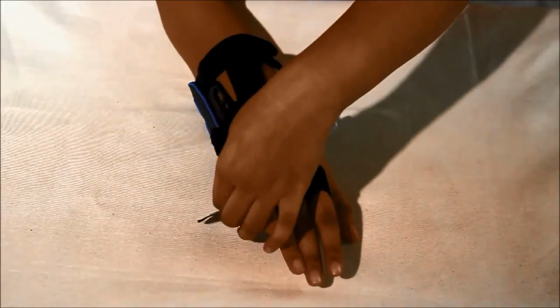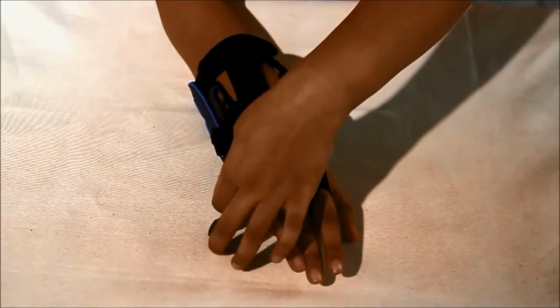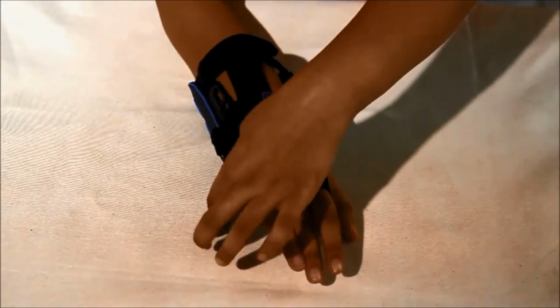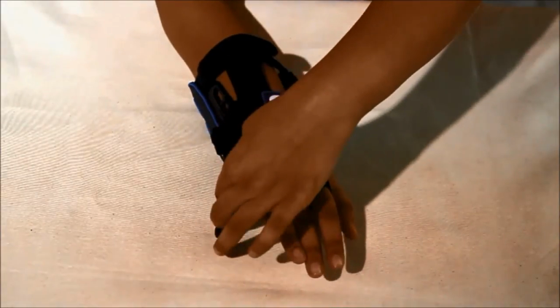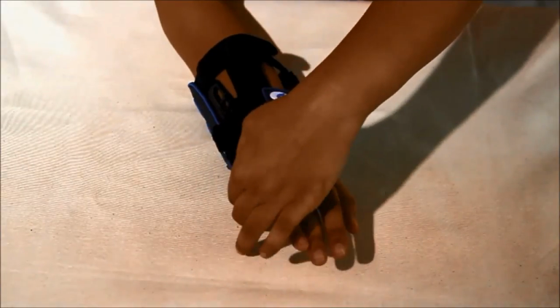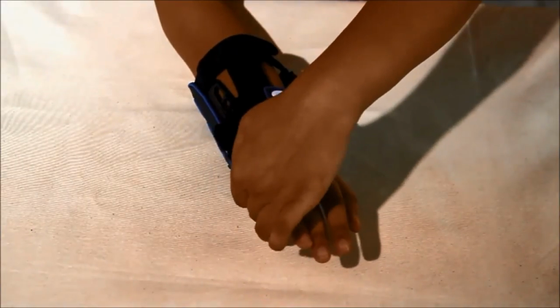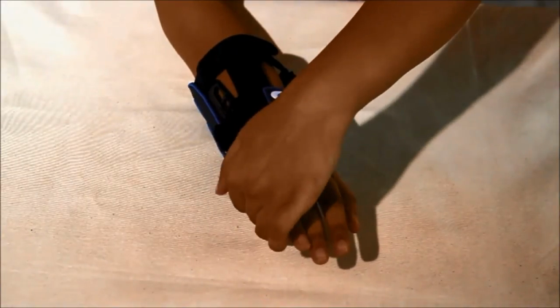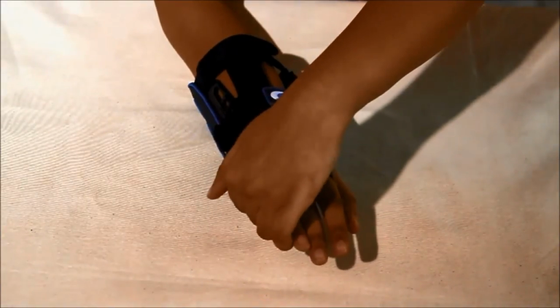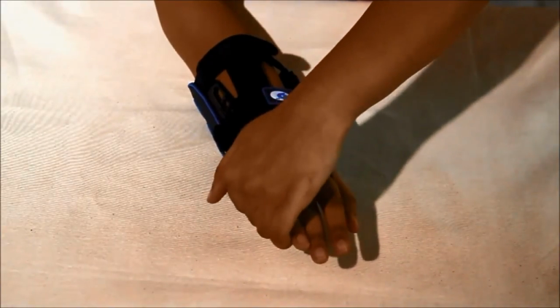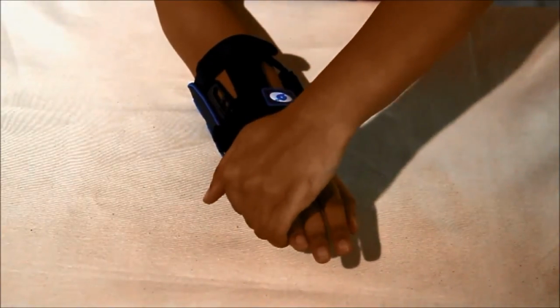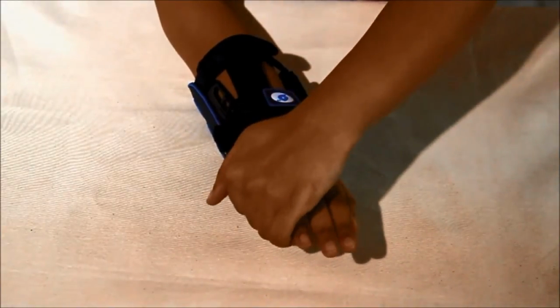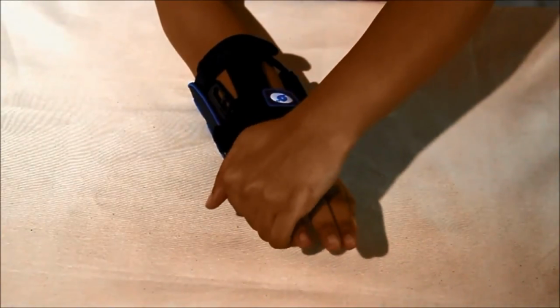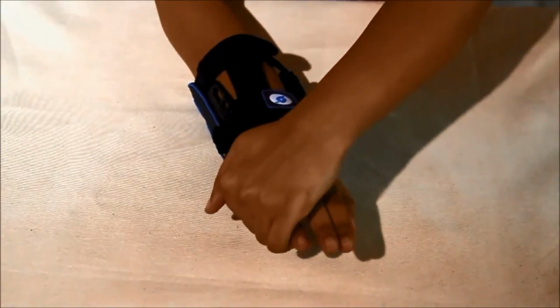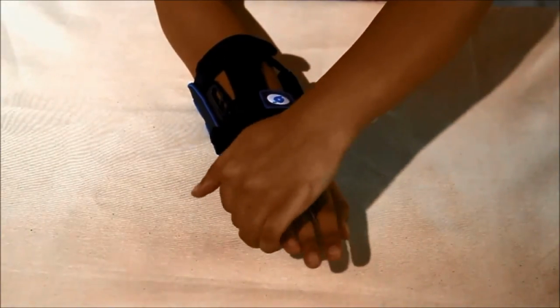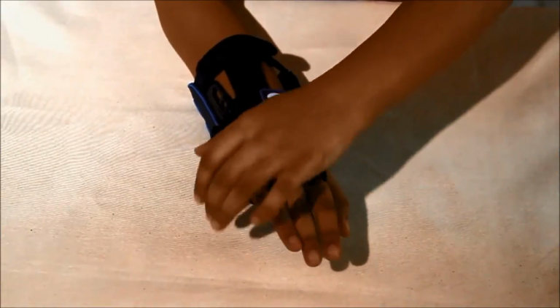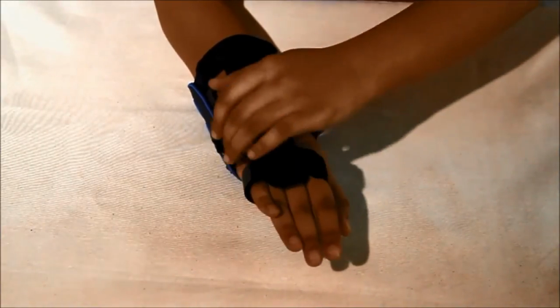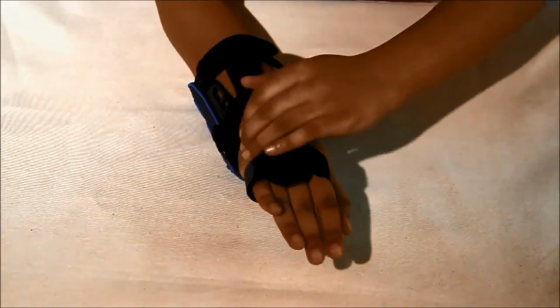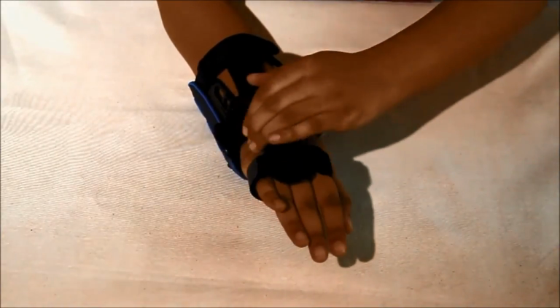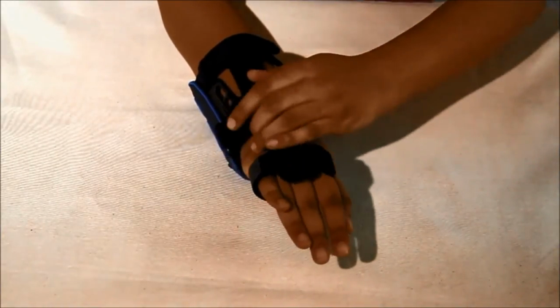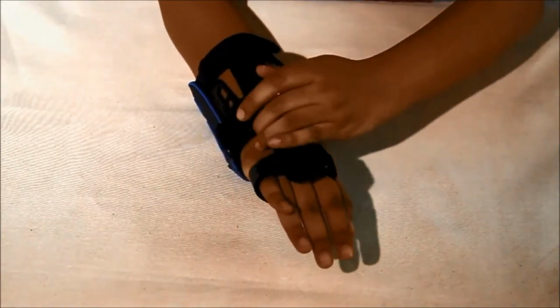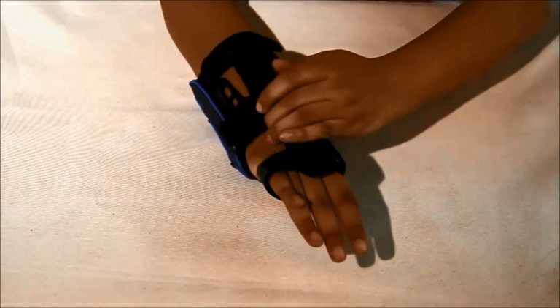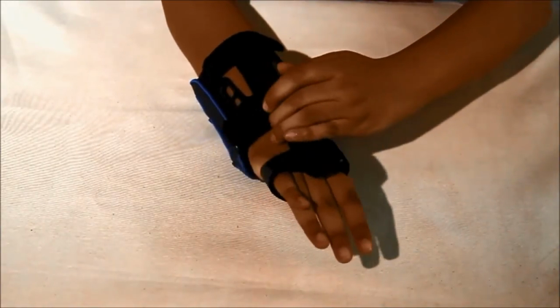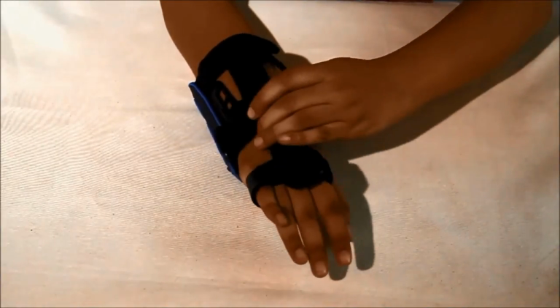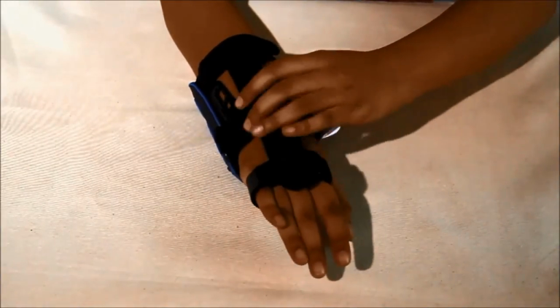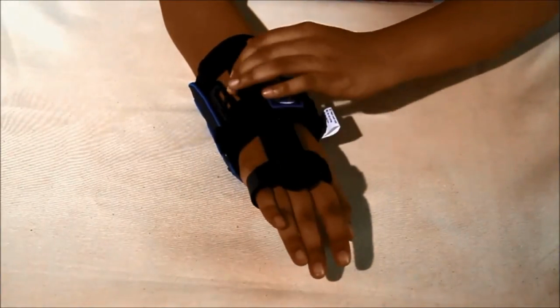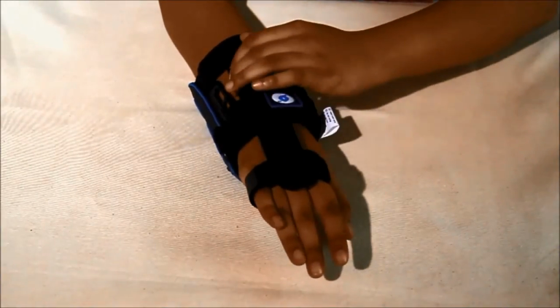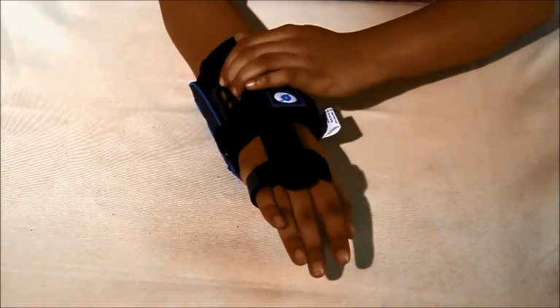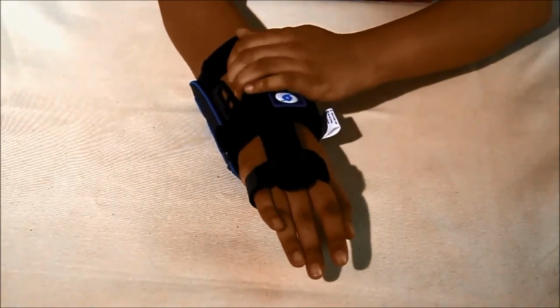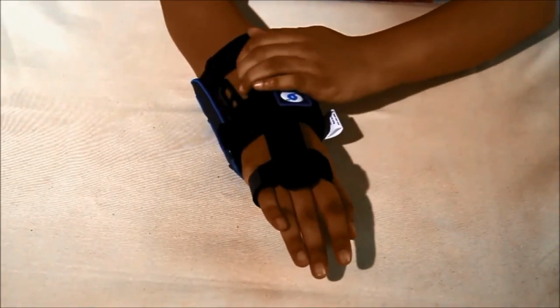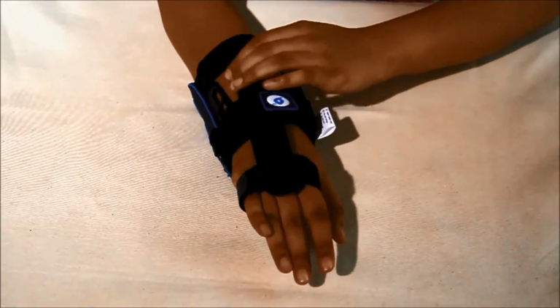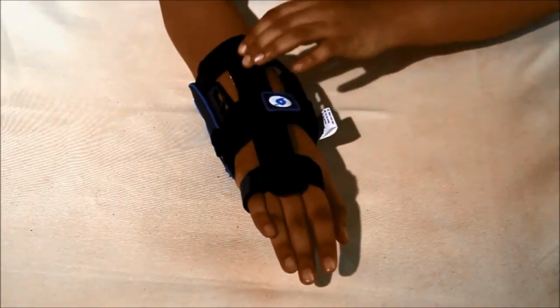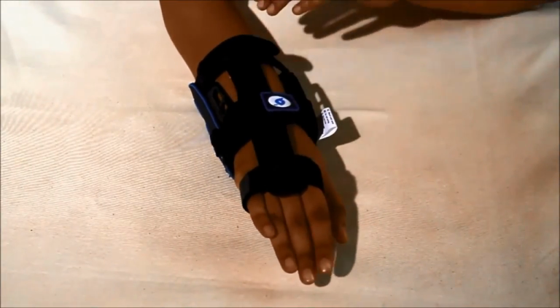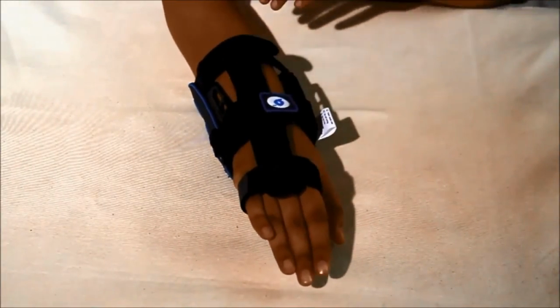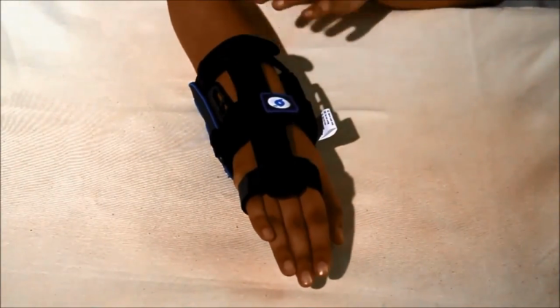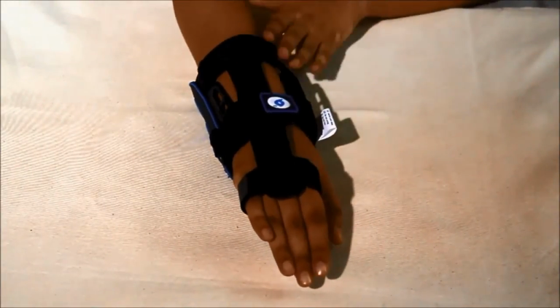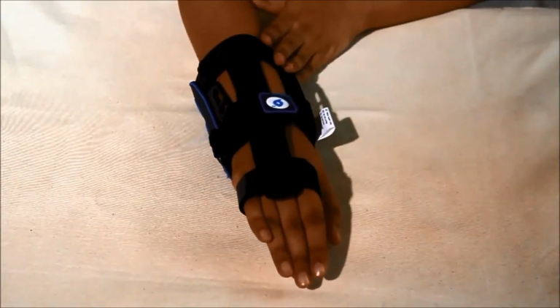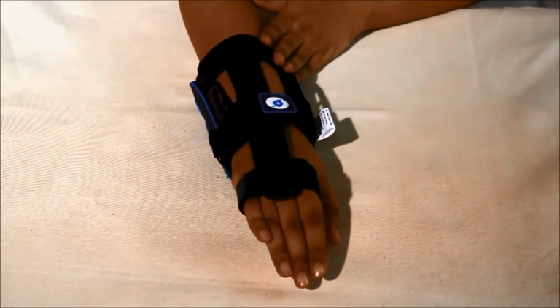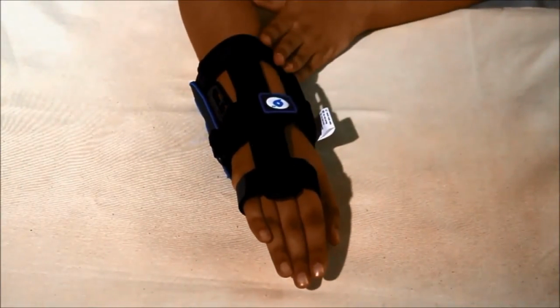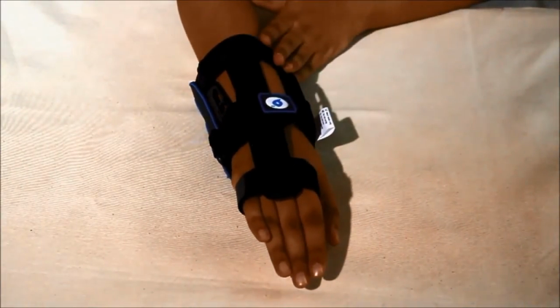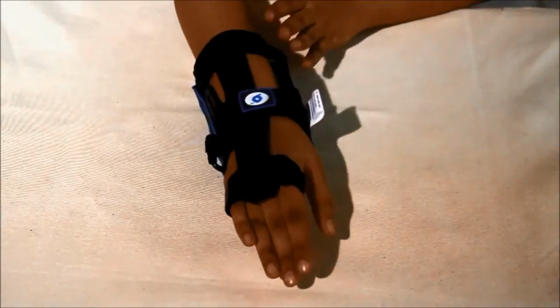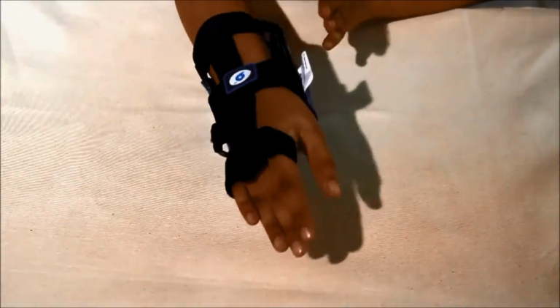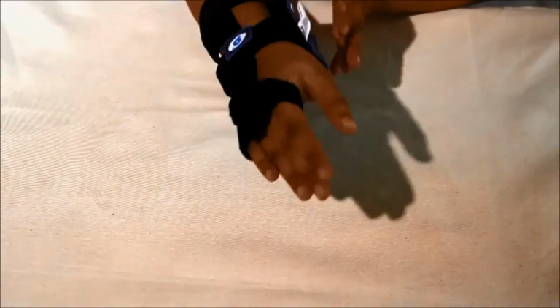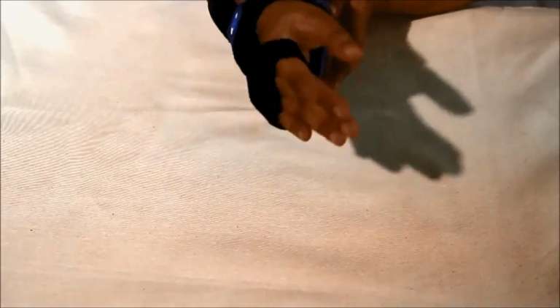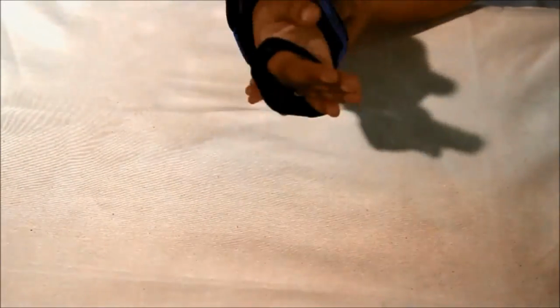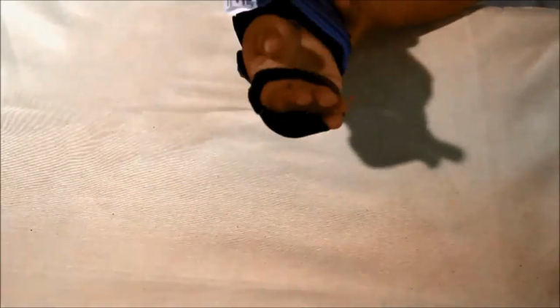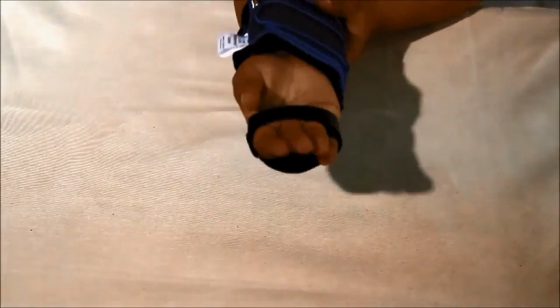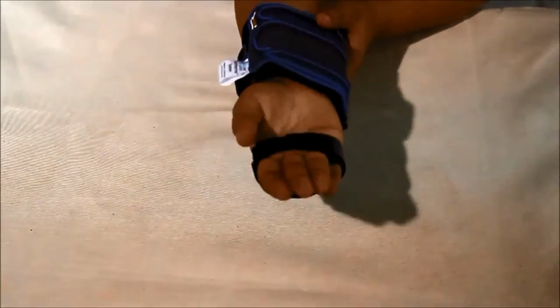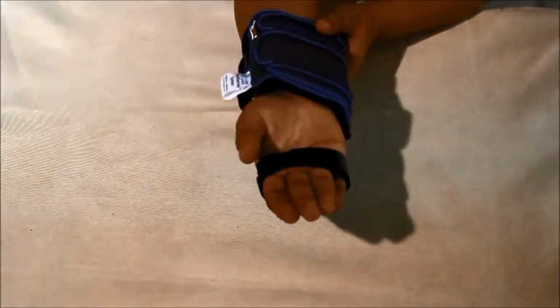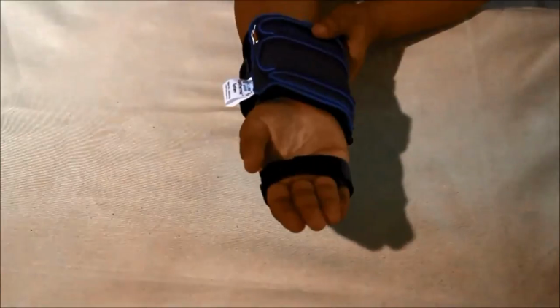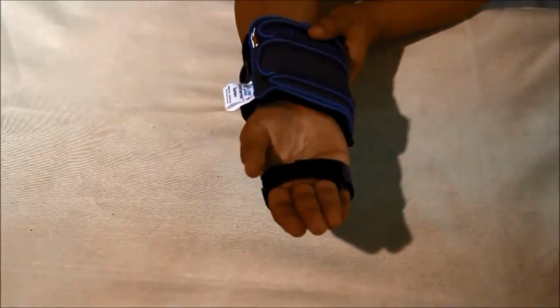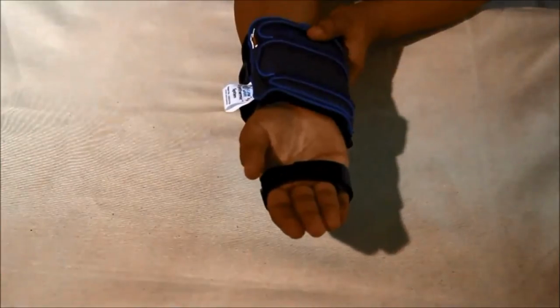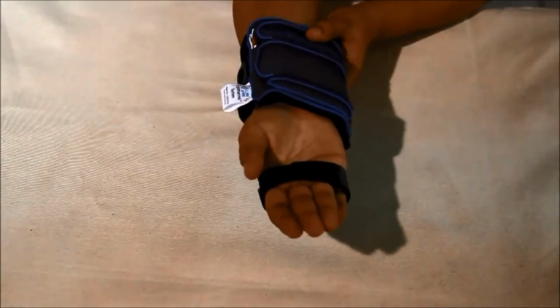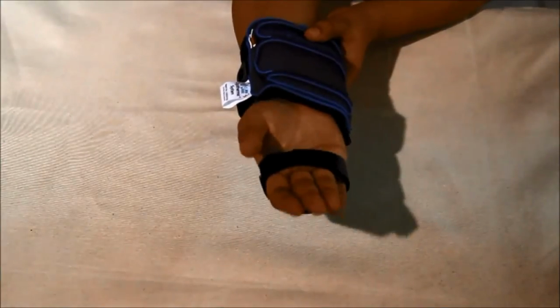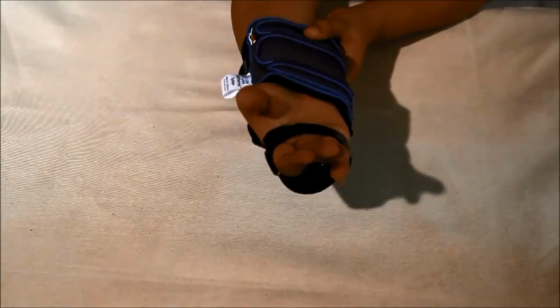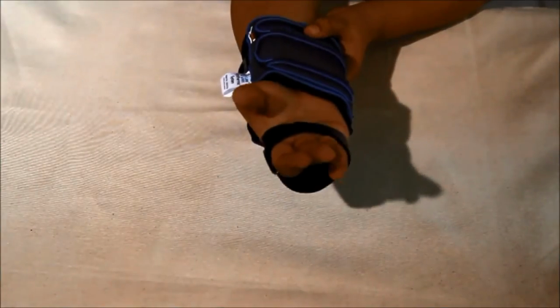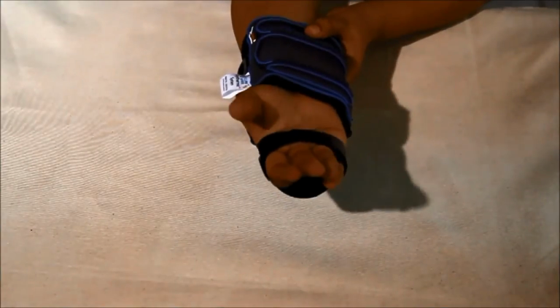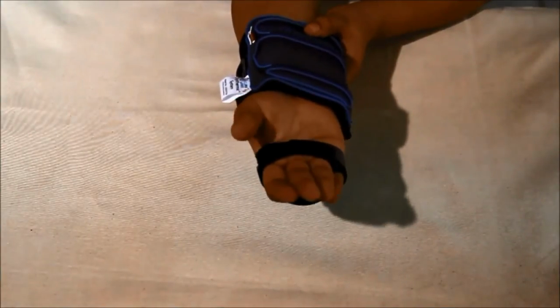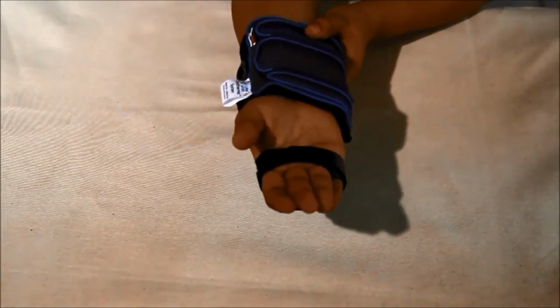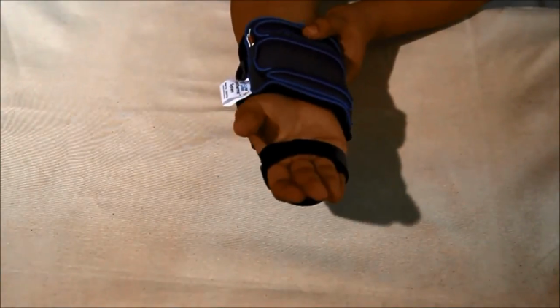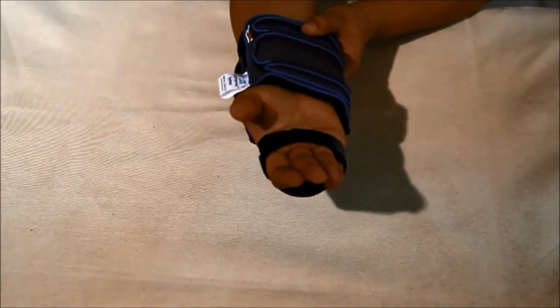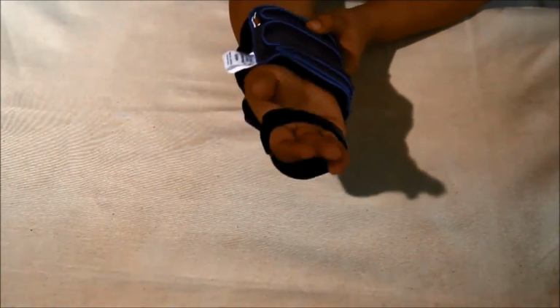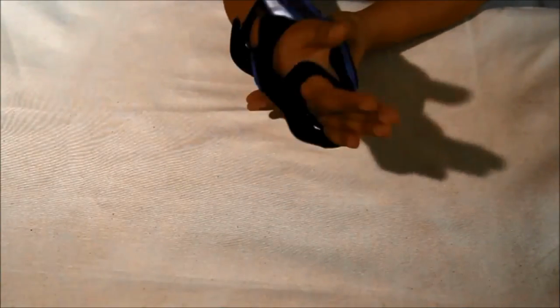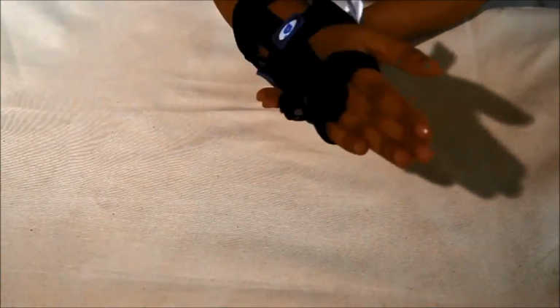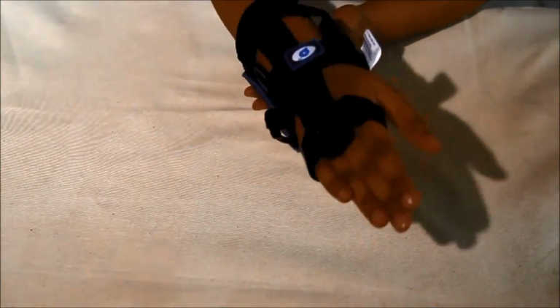This is how the wrist wrap looks after wearing with the immobilizer. The immobilizer can be removed conveniently to allow mobility.